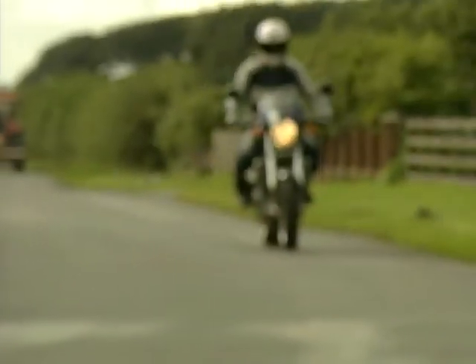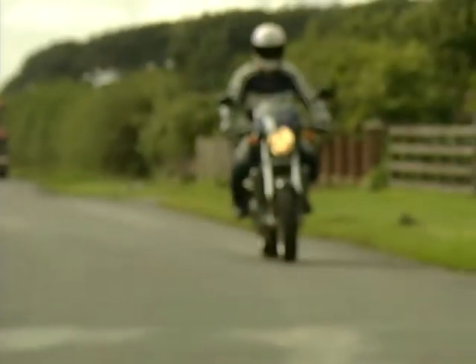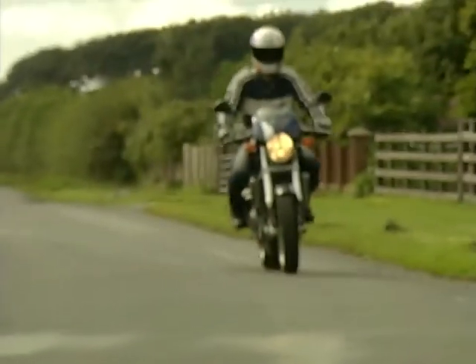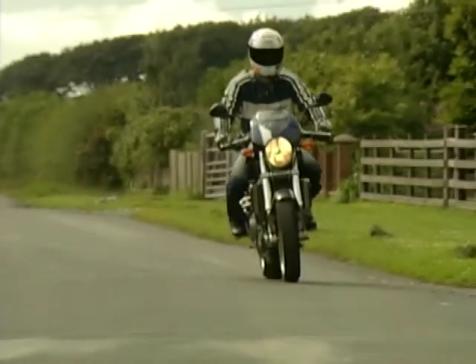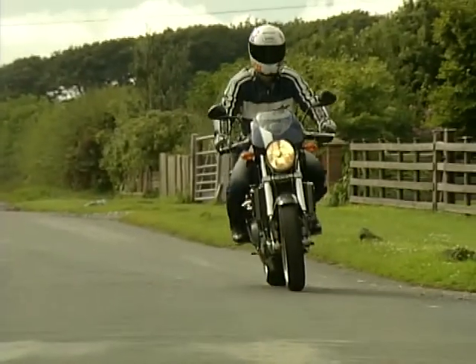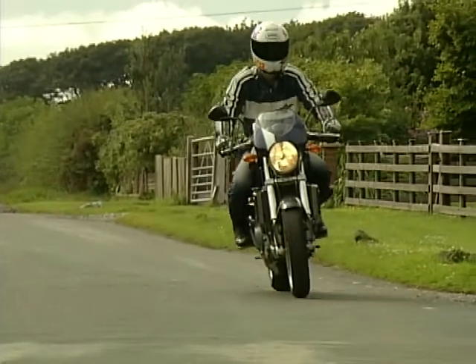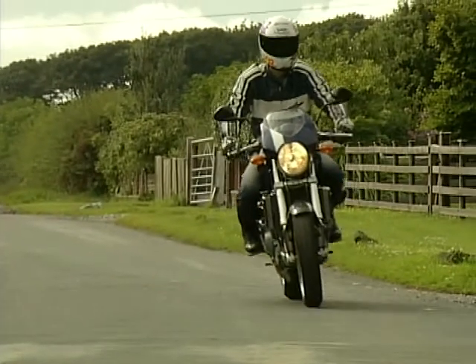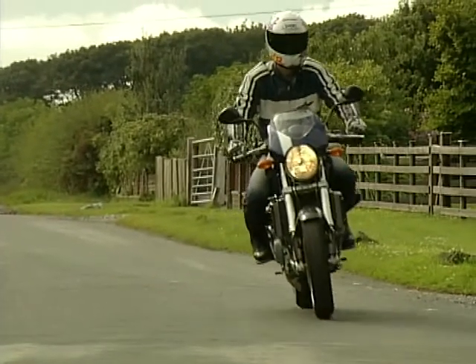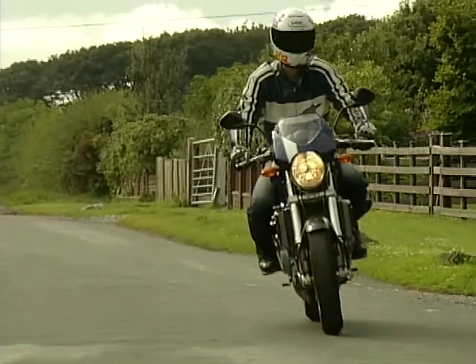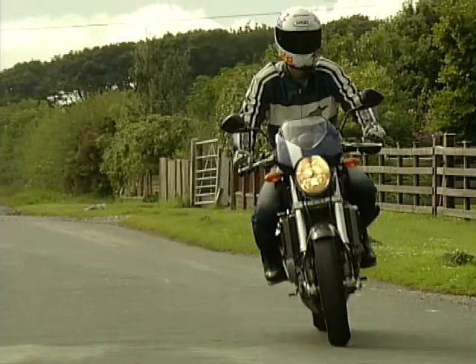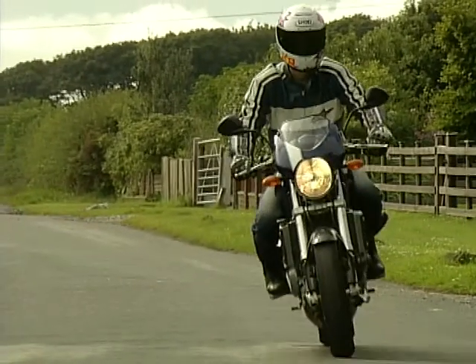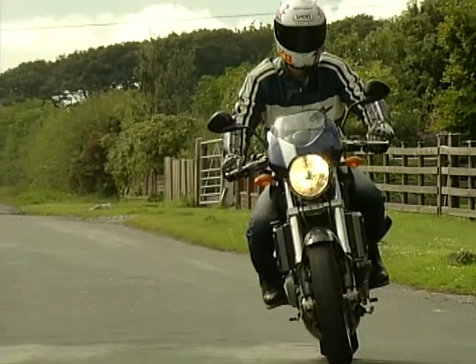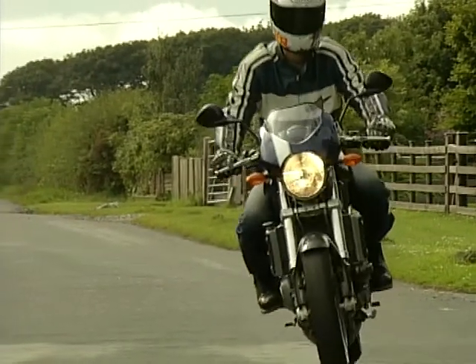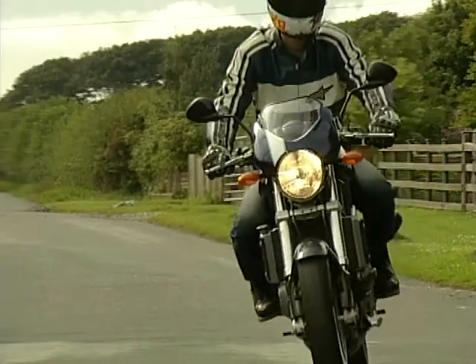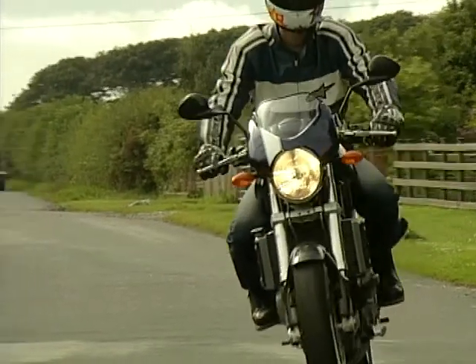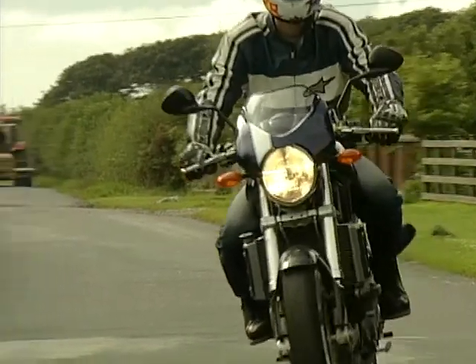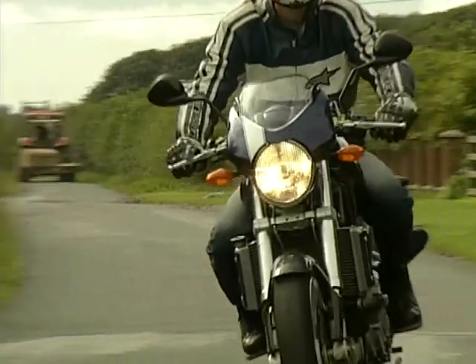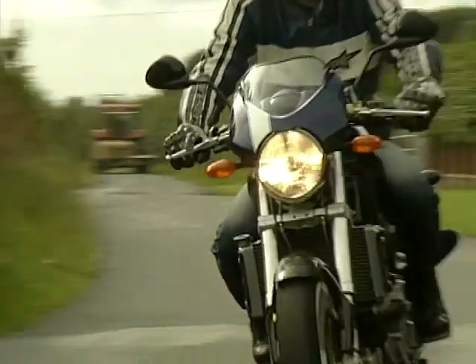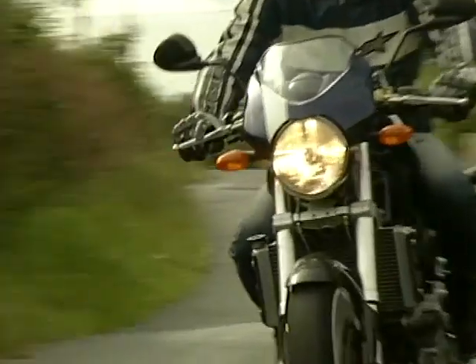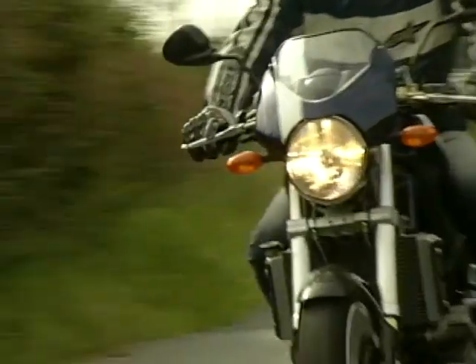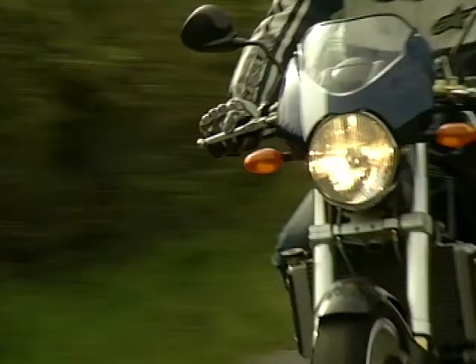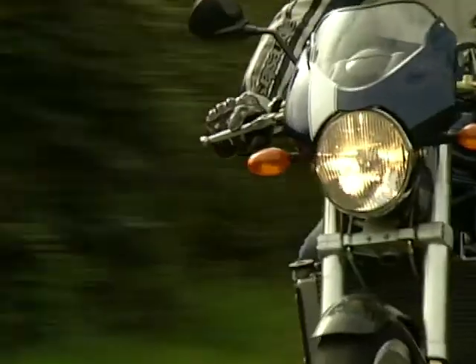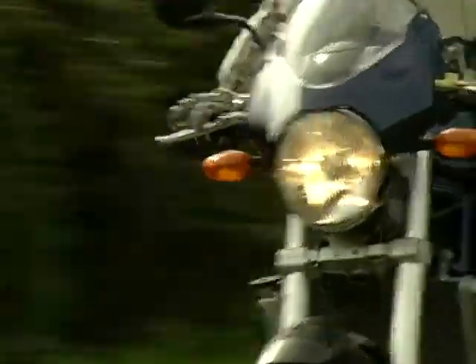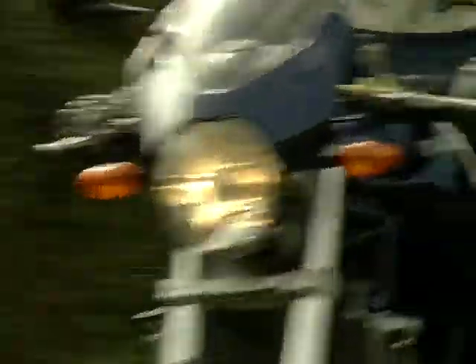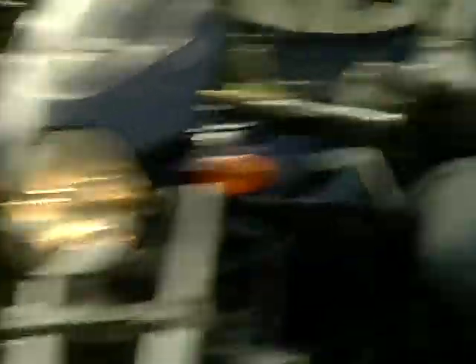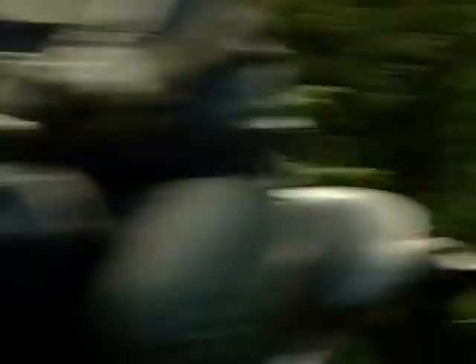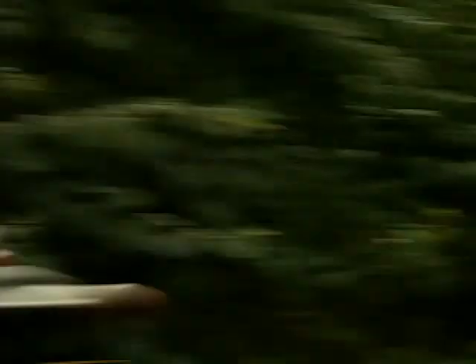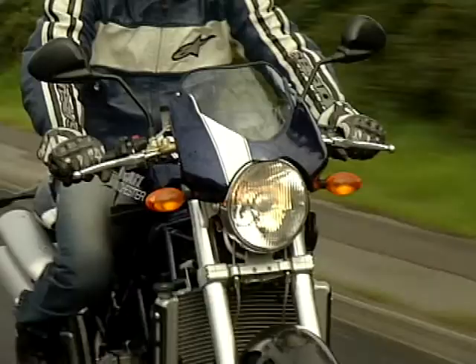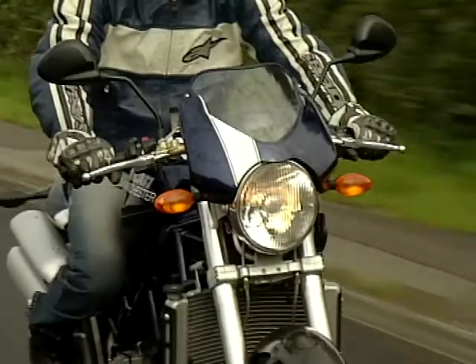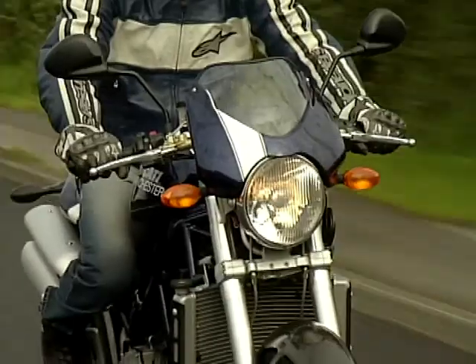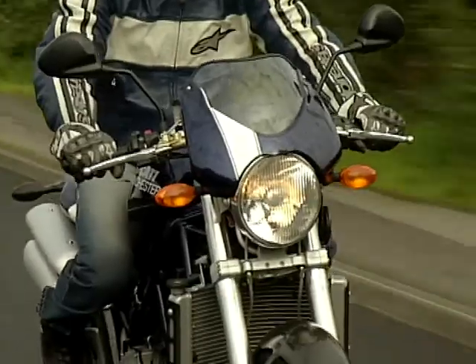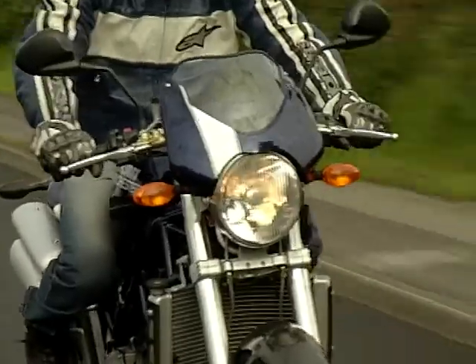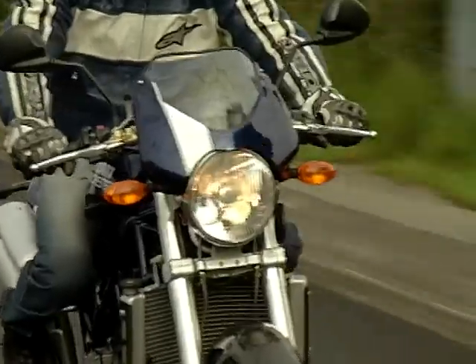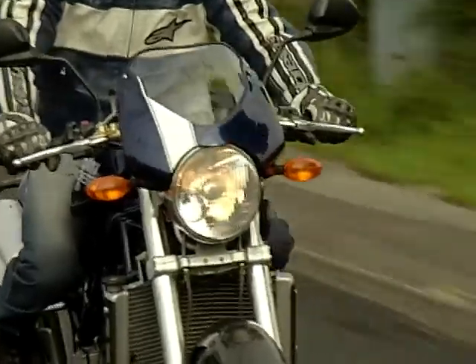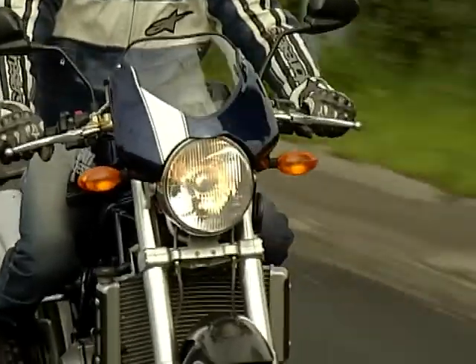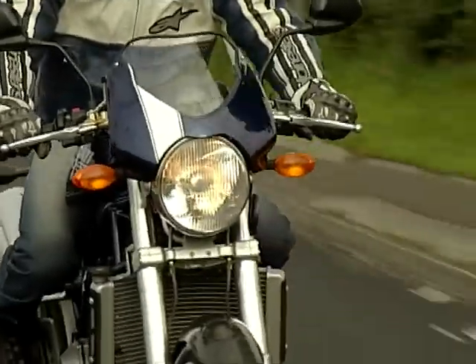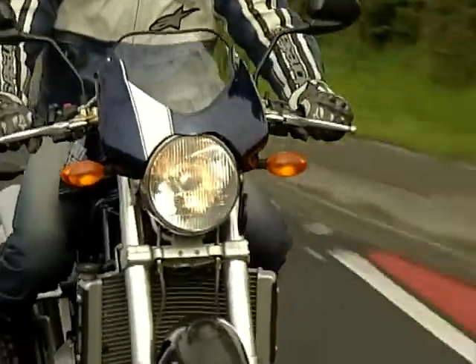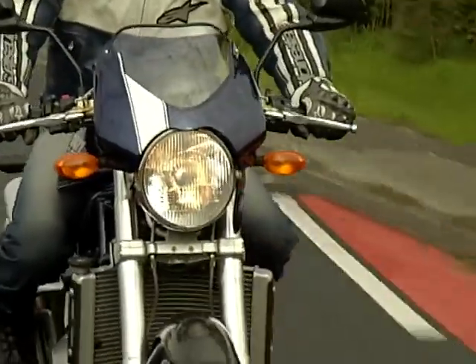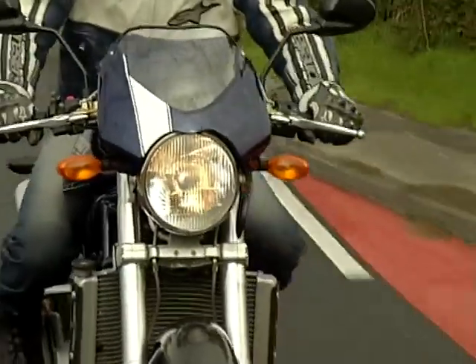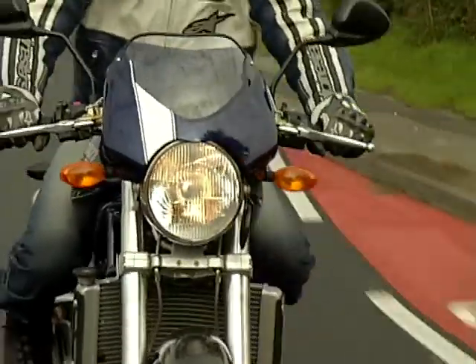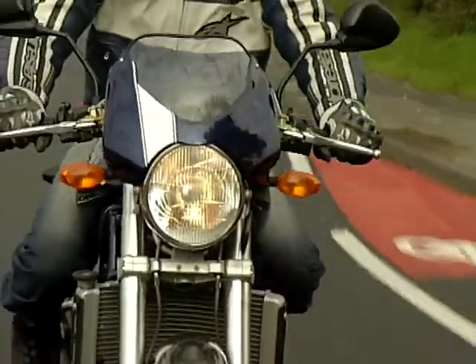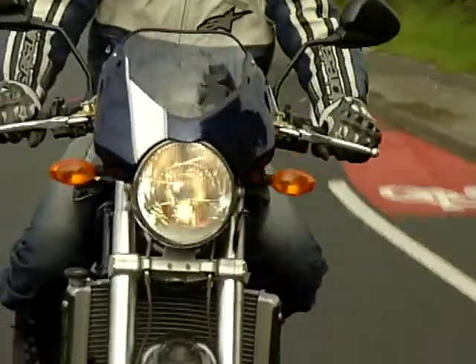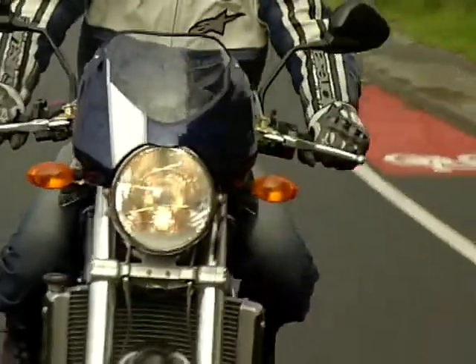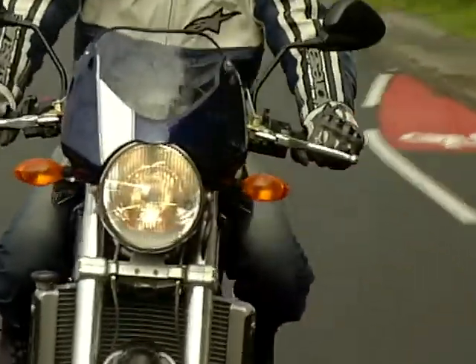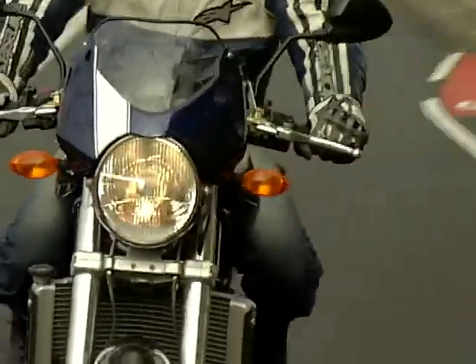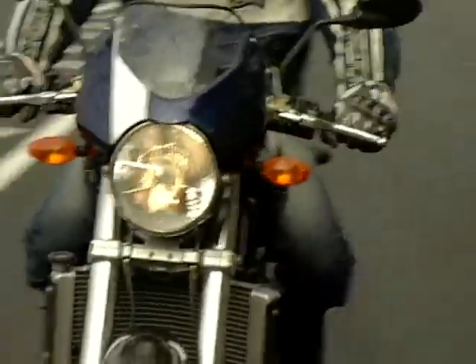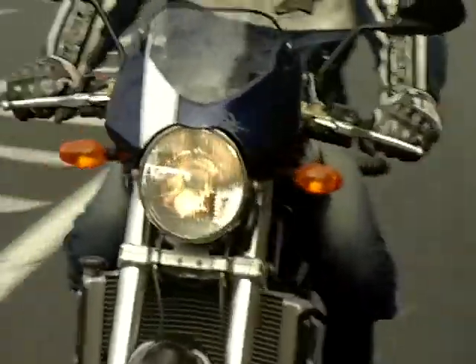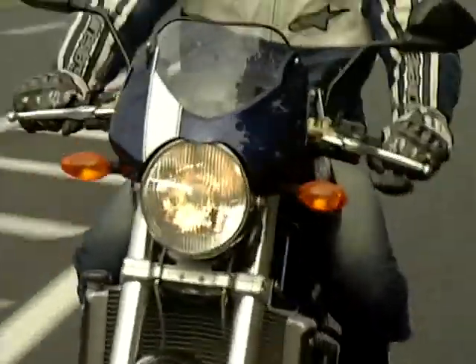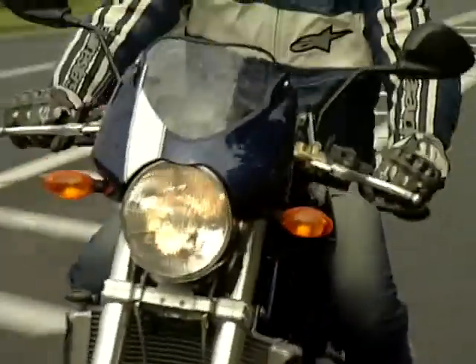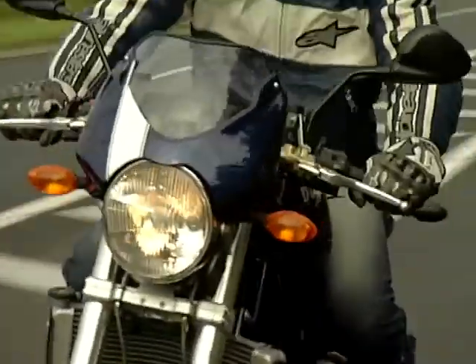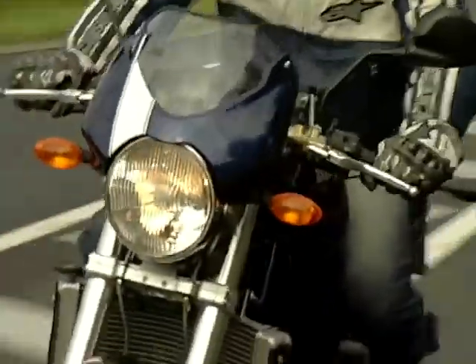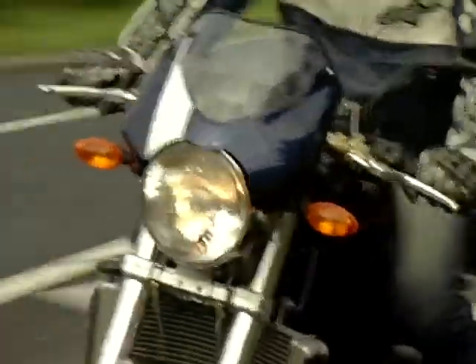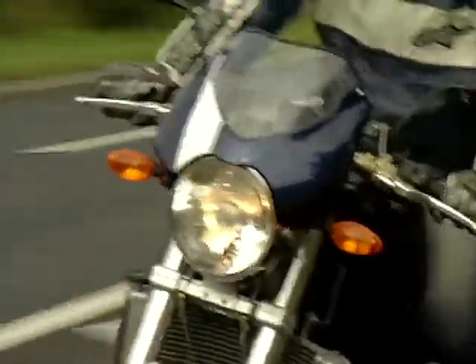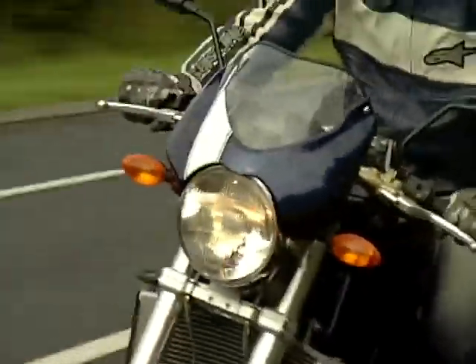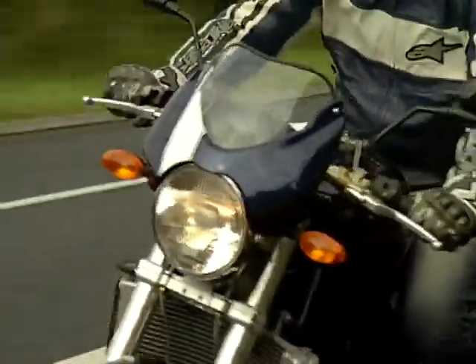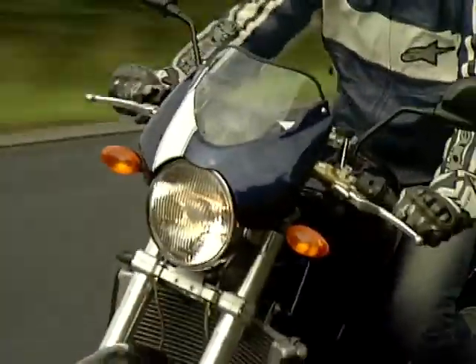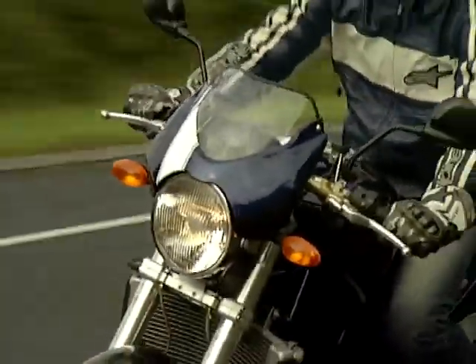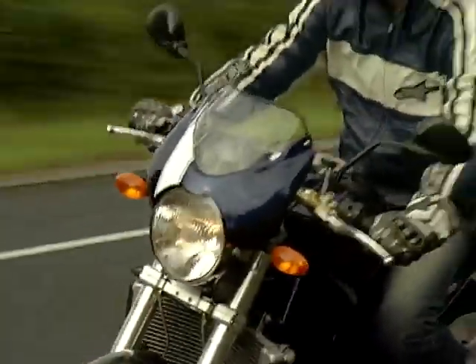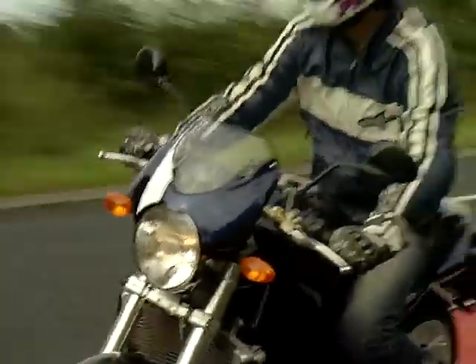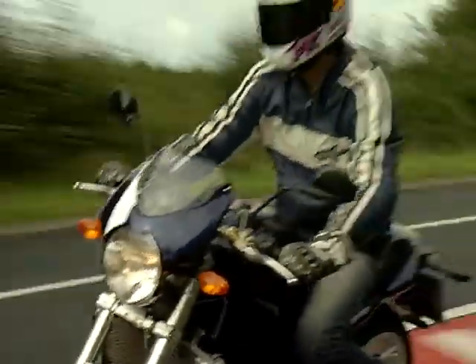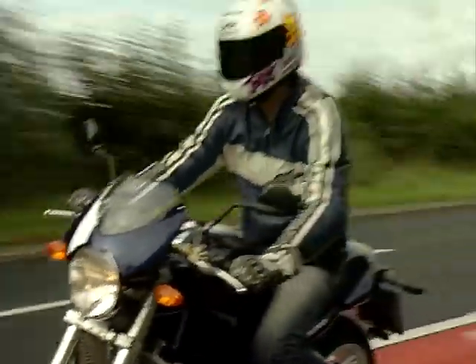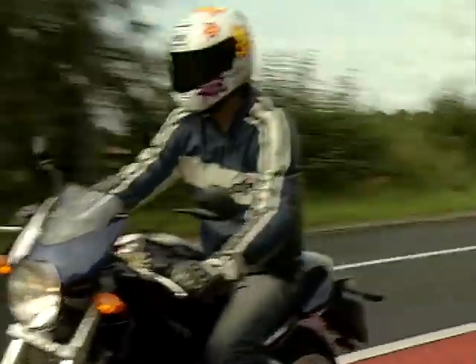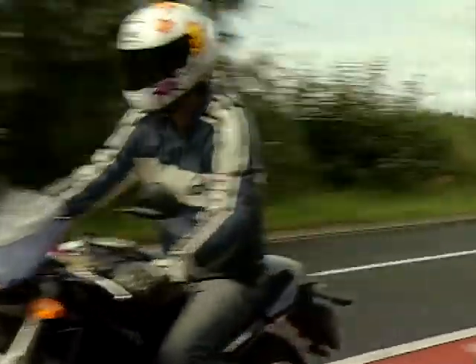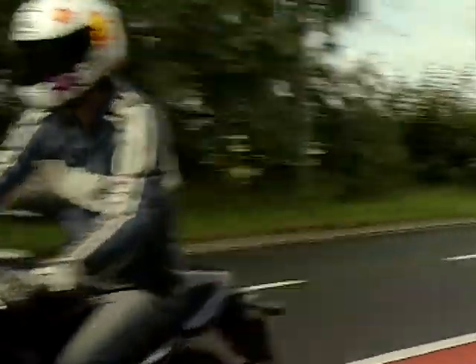600s, 750s, 900s, 1000s, S models, S4s, dark ones, light ones — the list is seemingly endless.